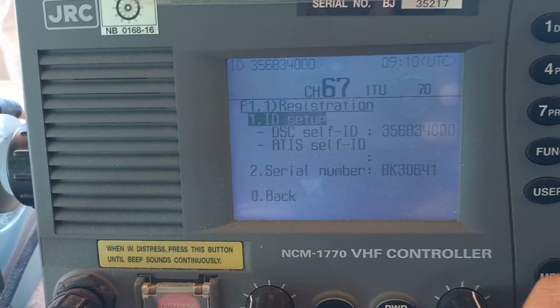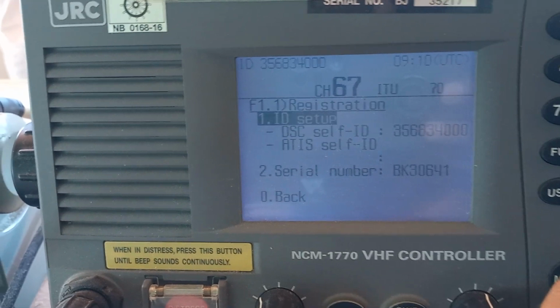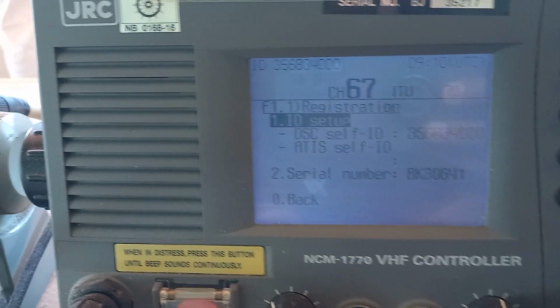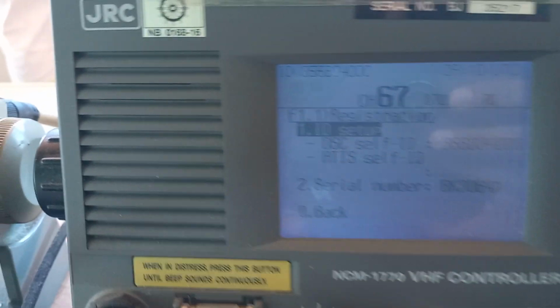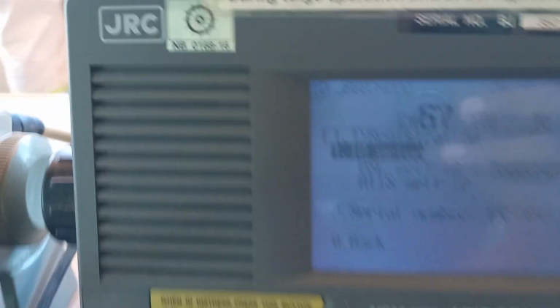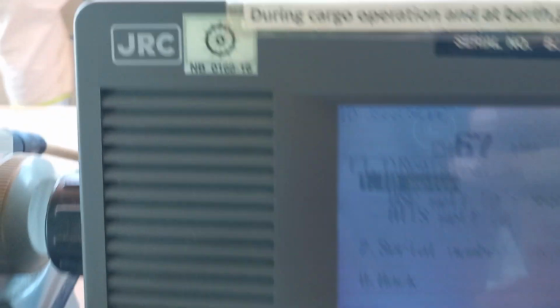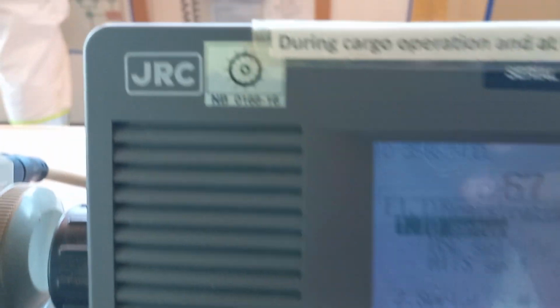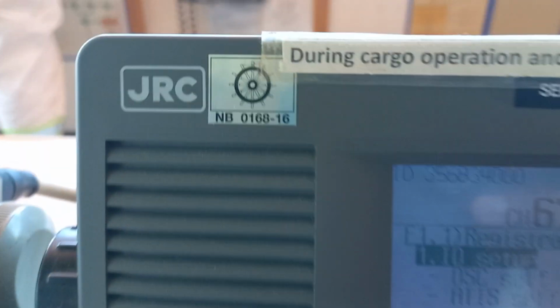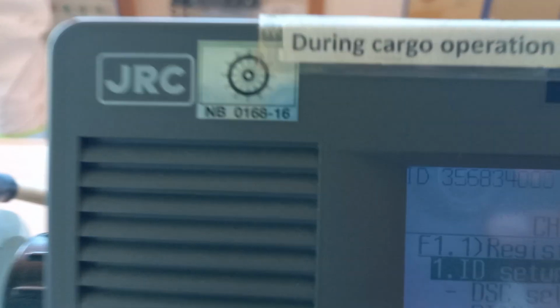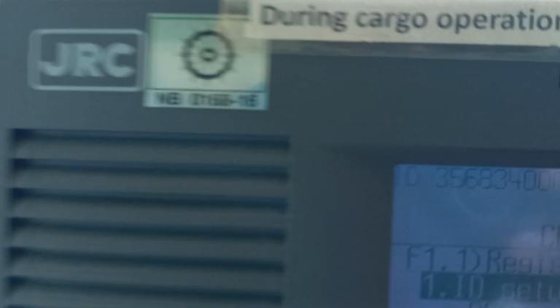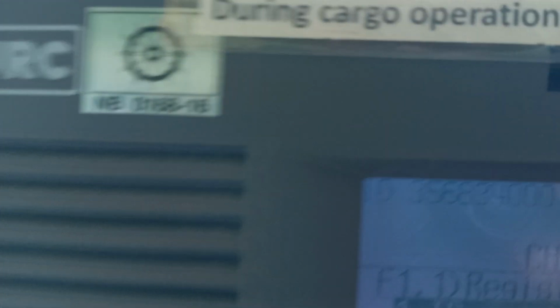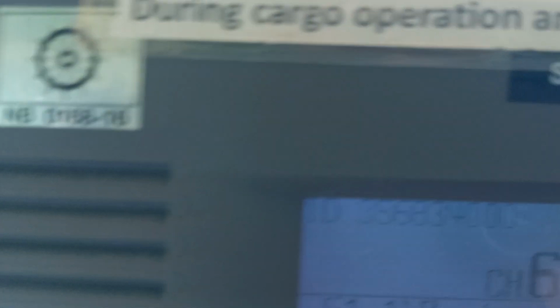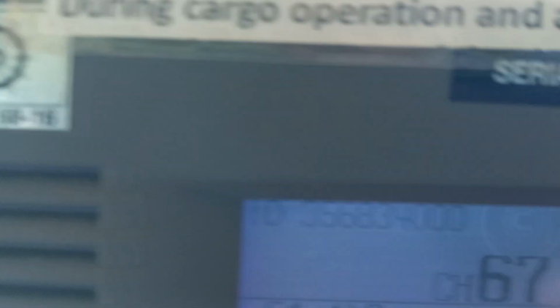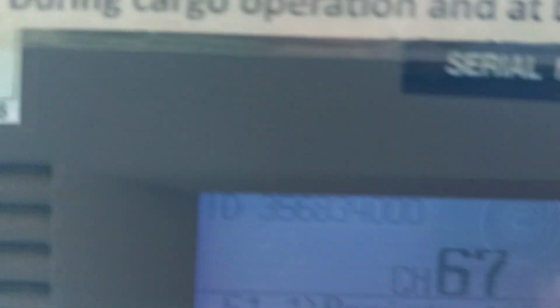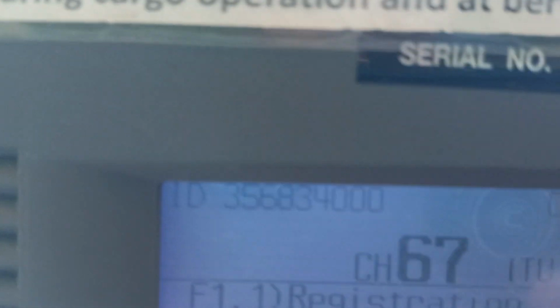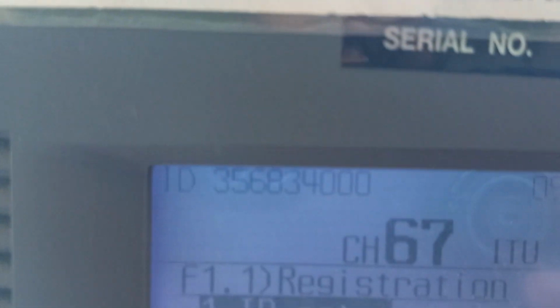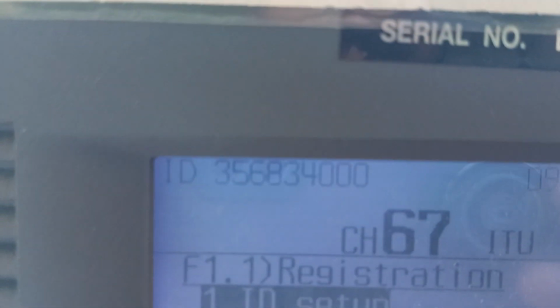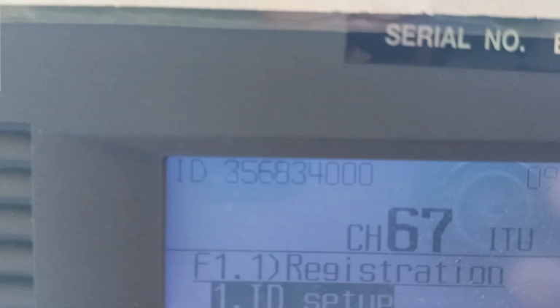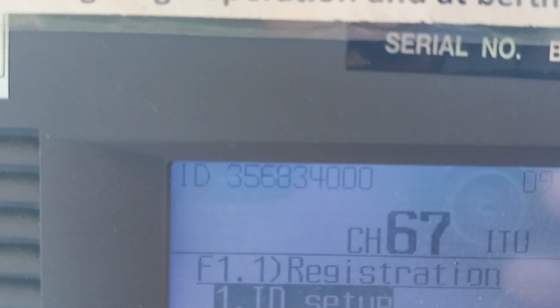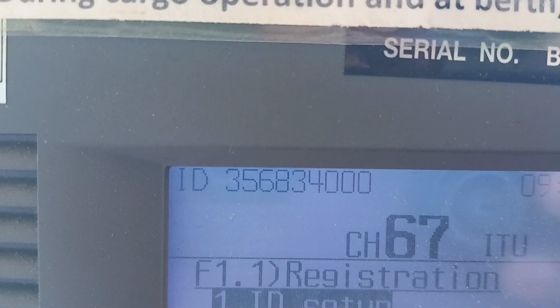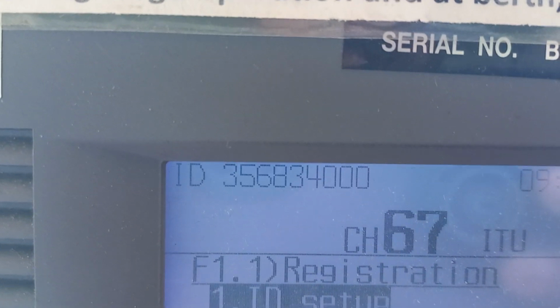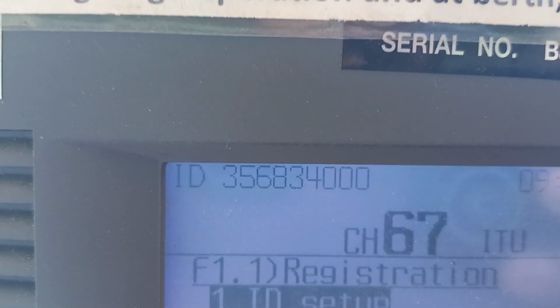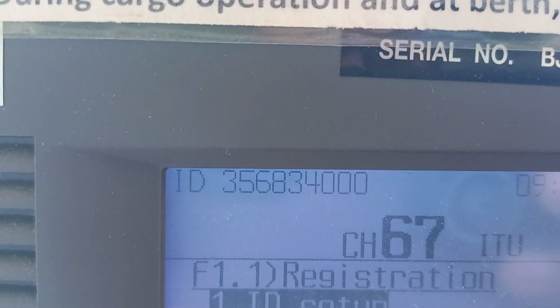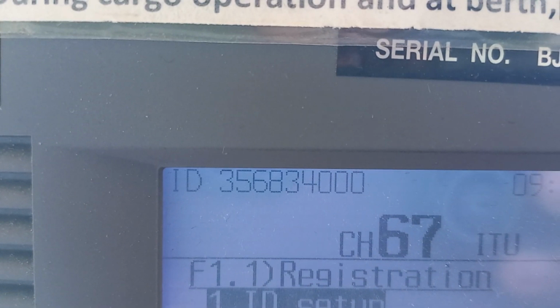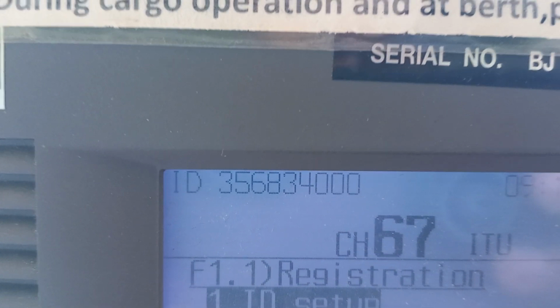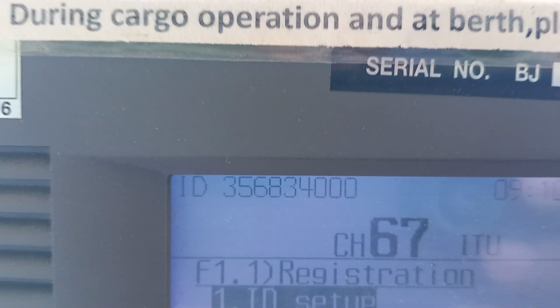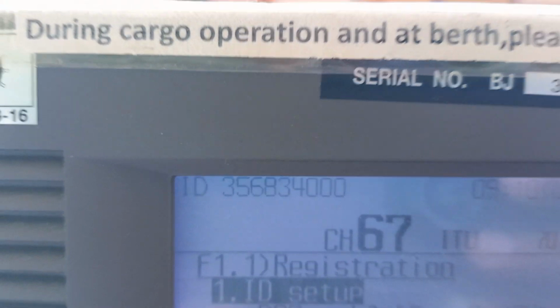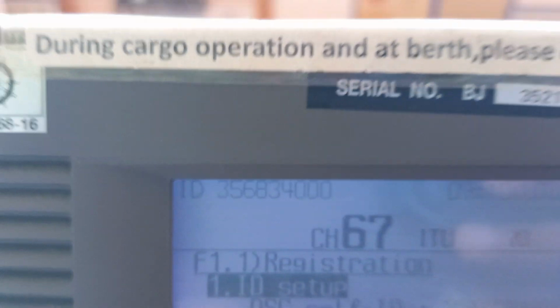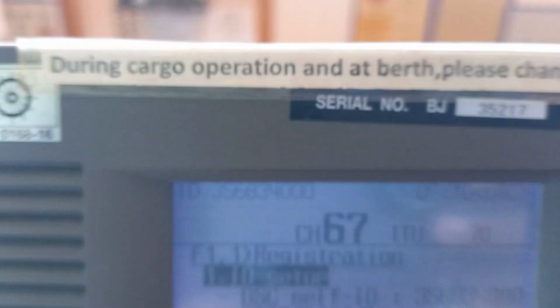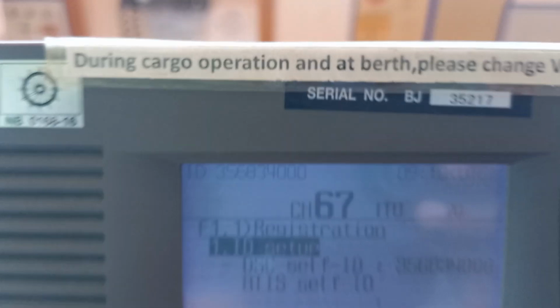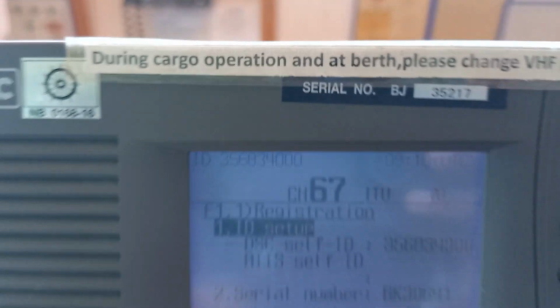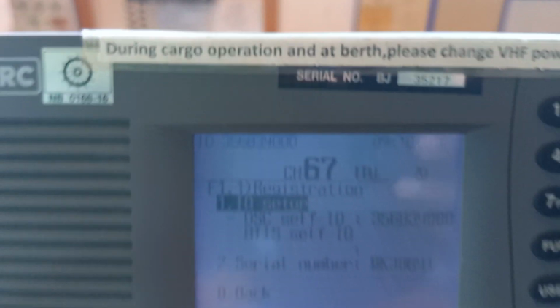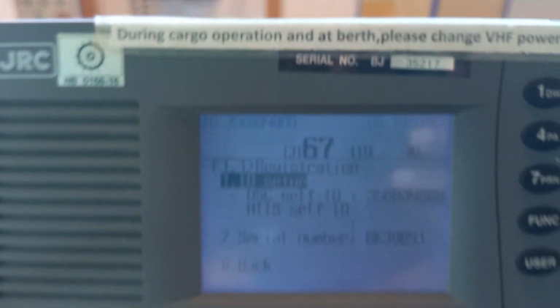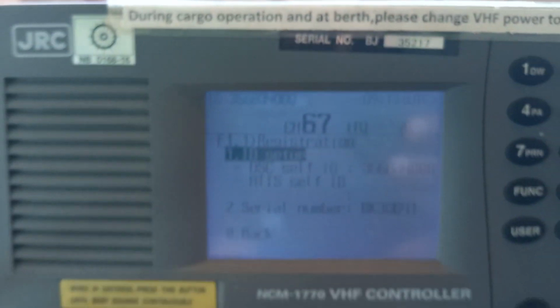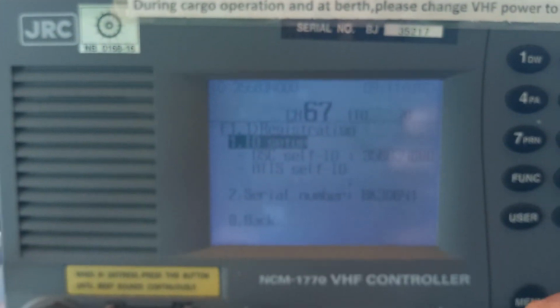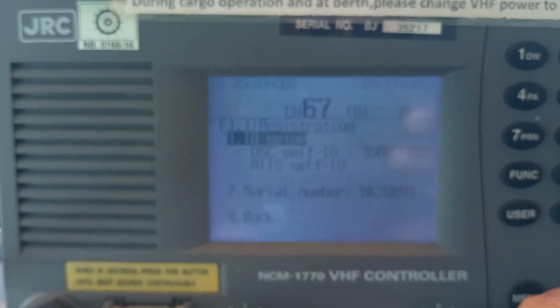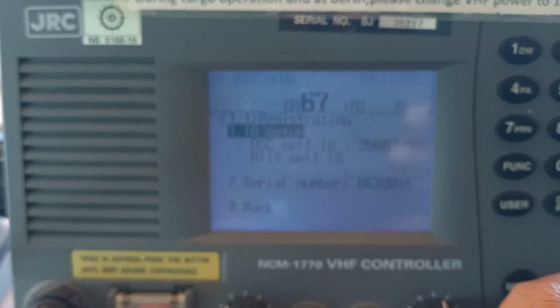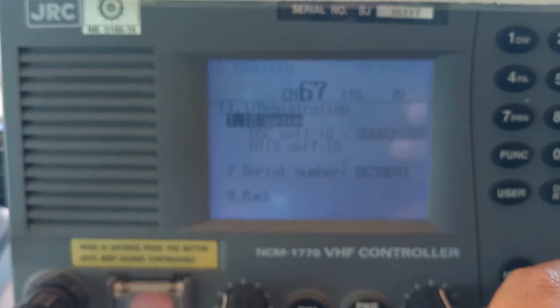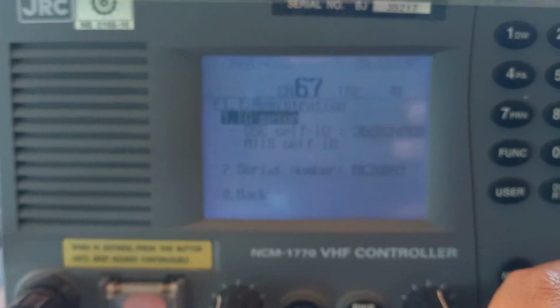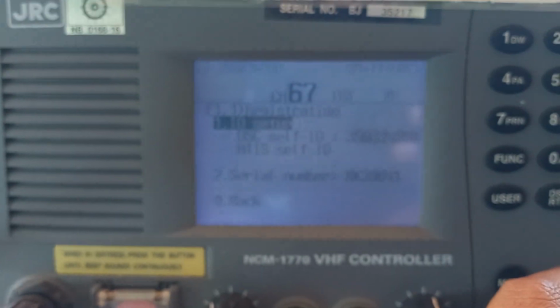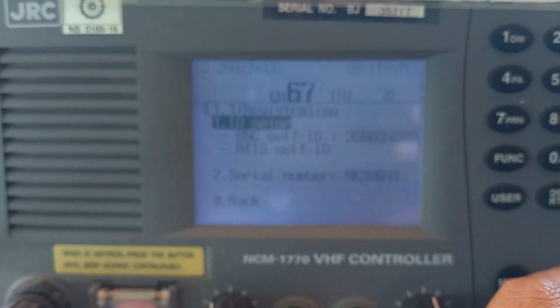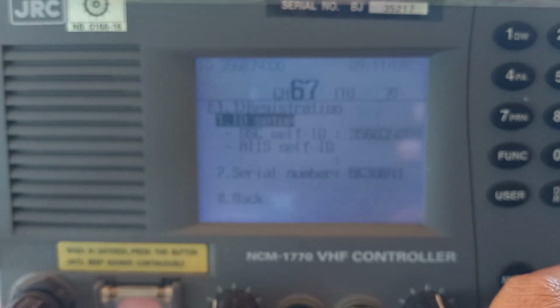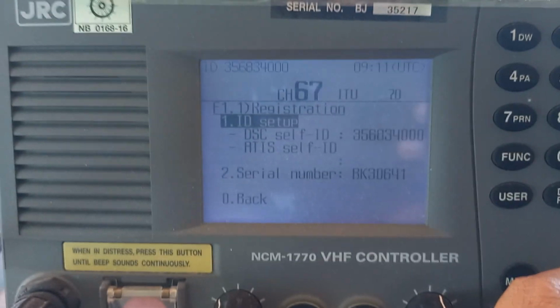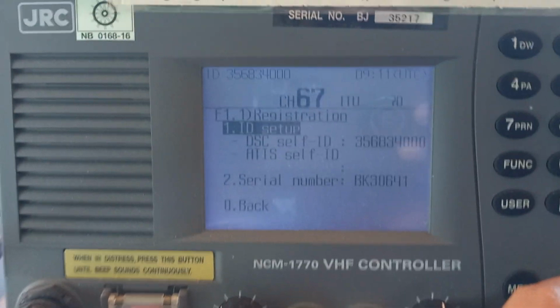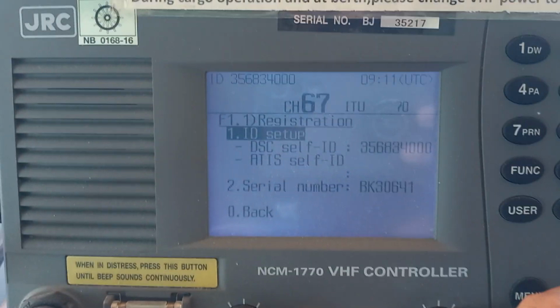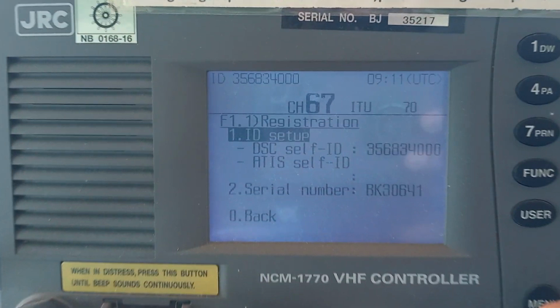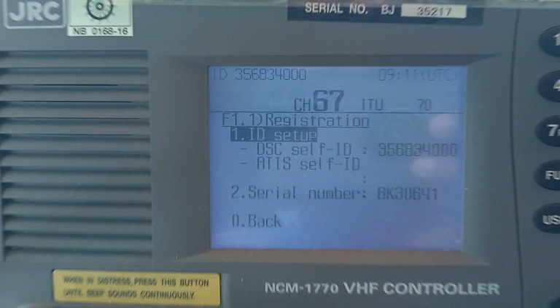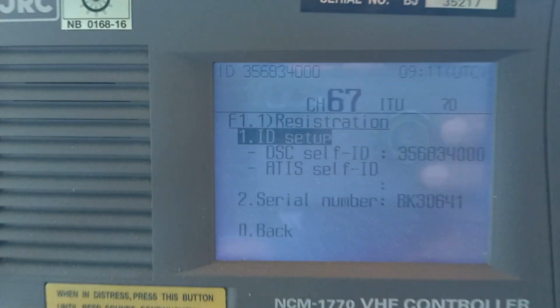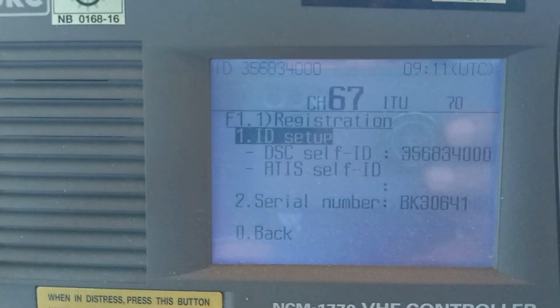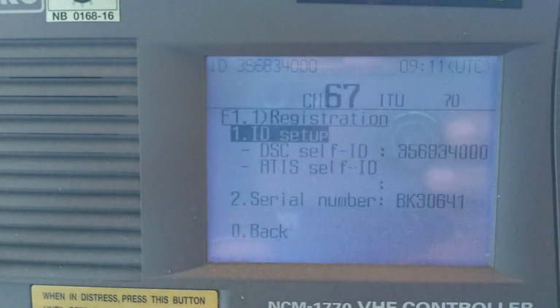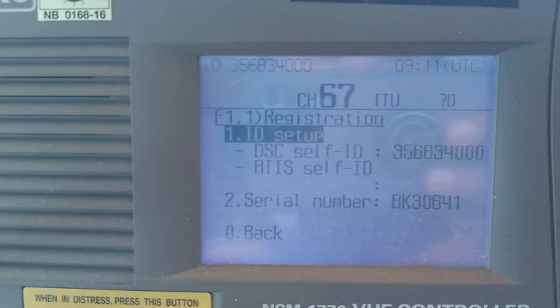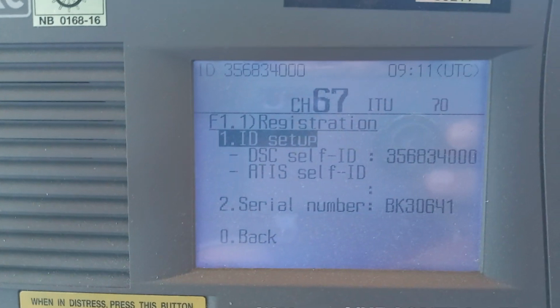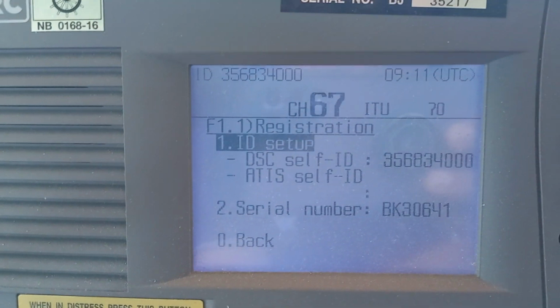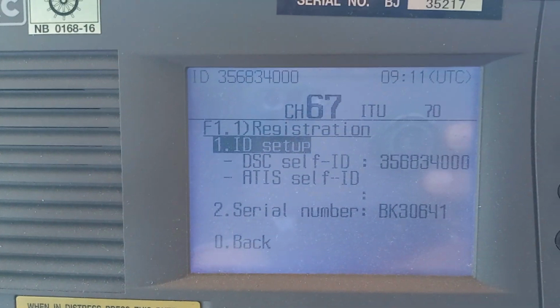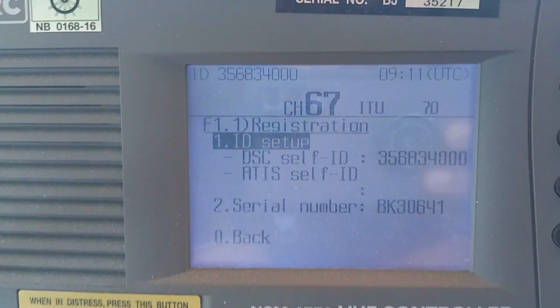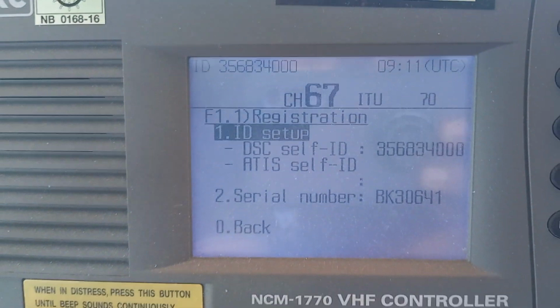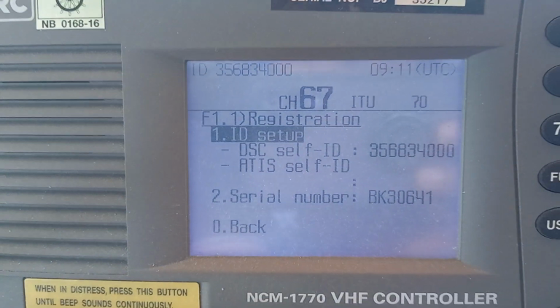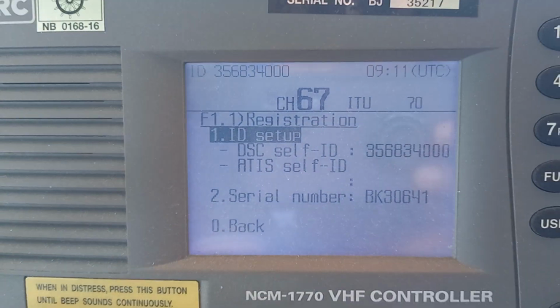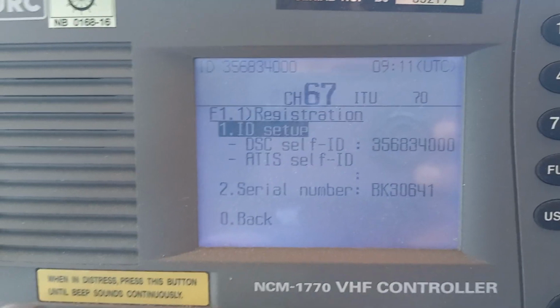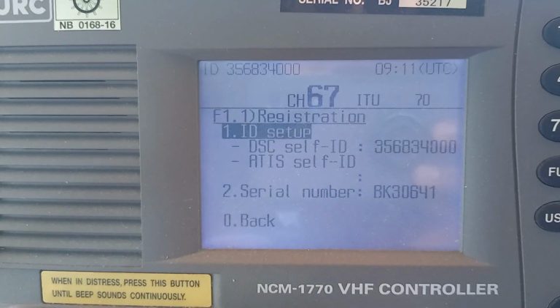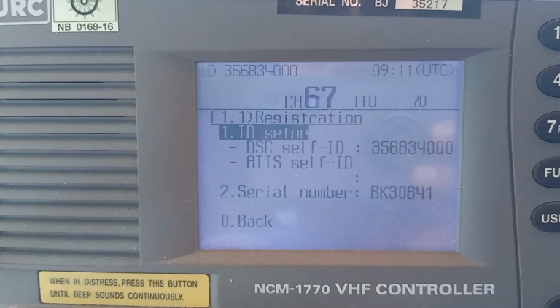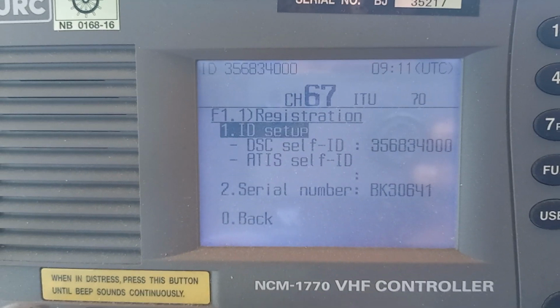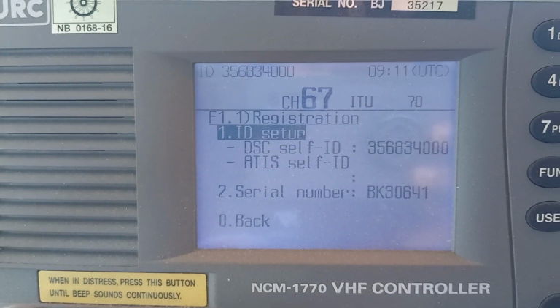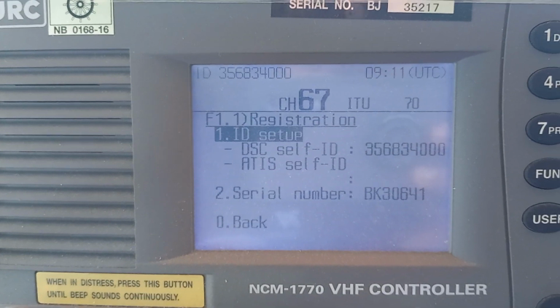And you can see here it's been changed — the MMSI numbers. It is also called as a self ID.